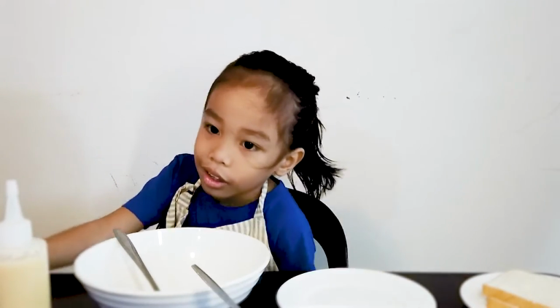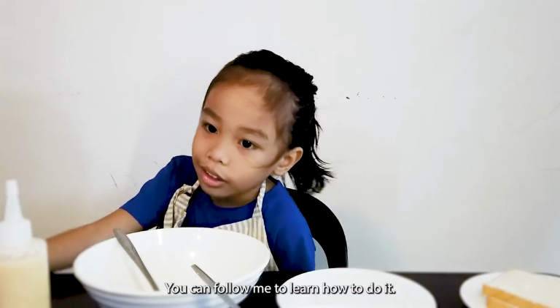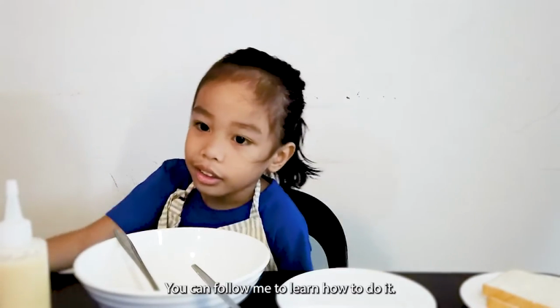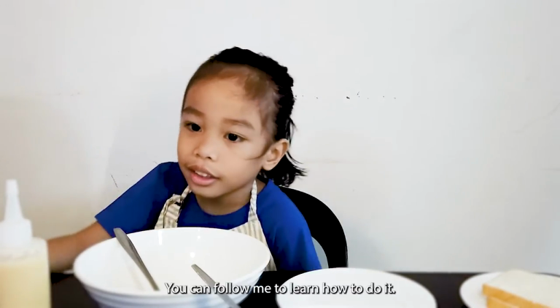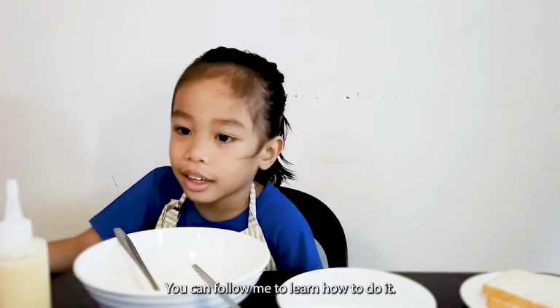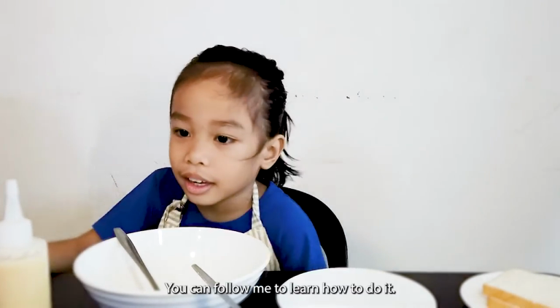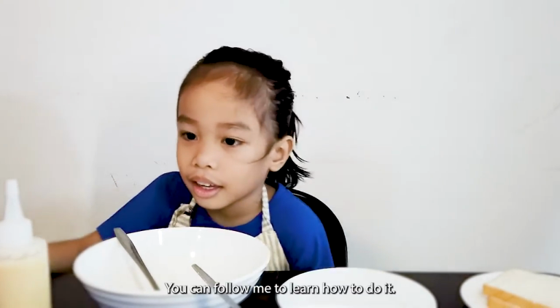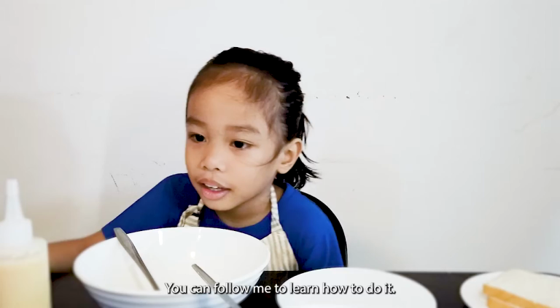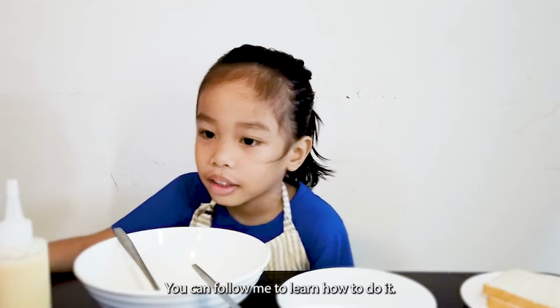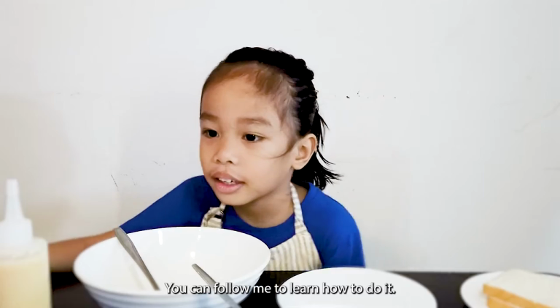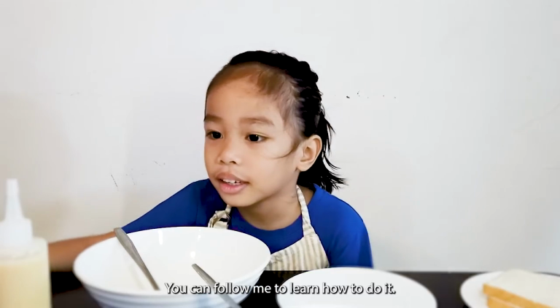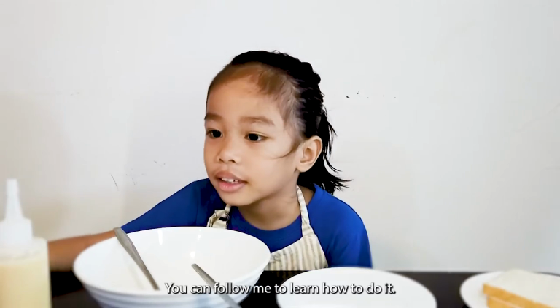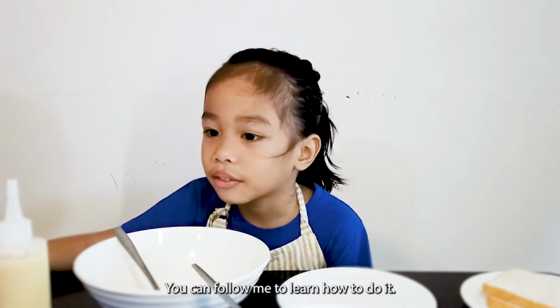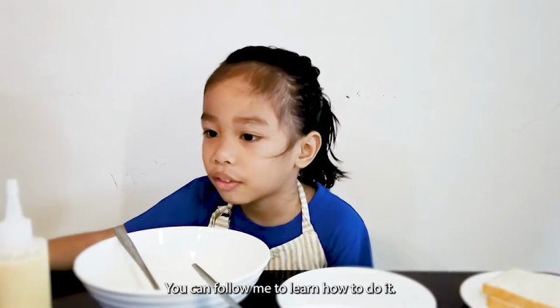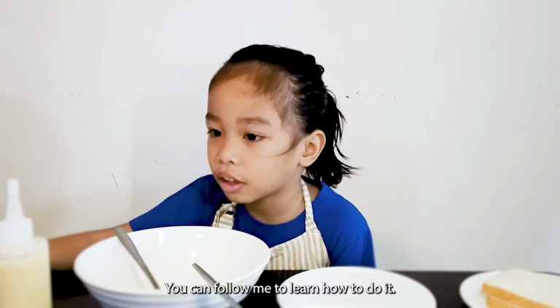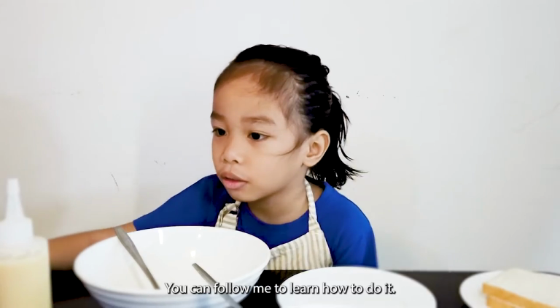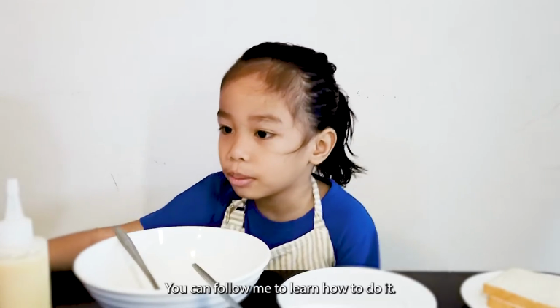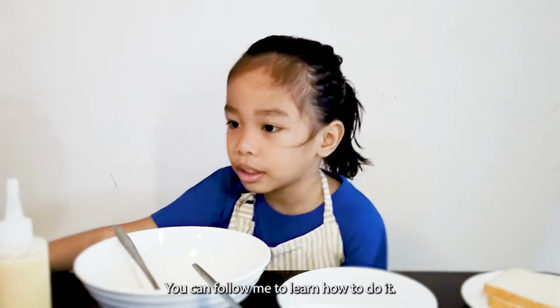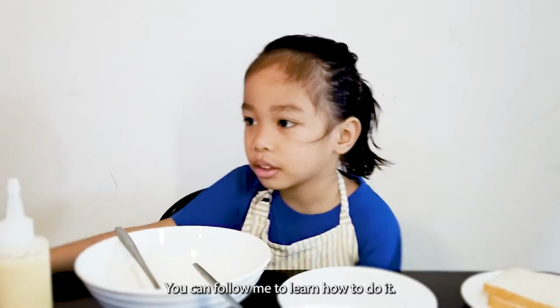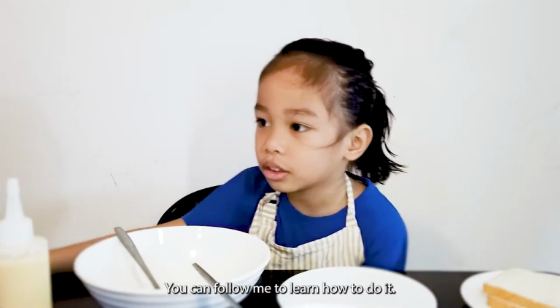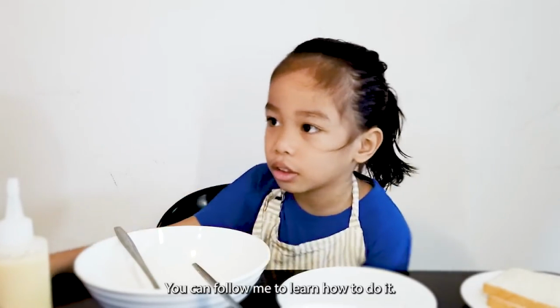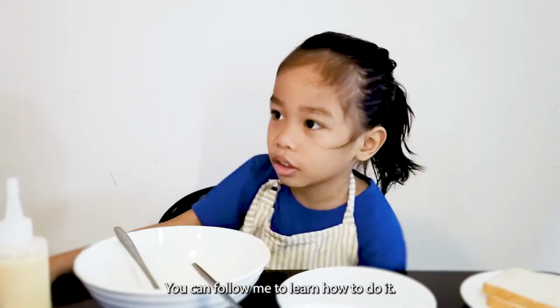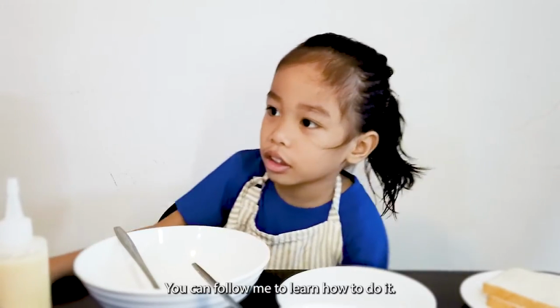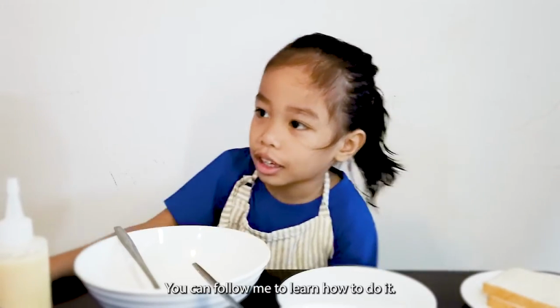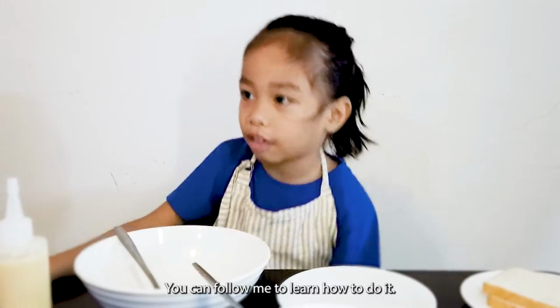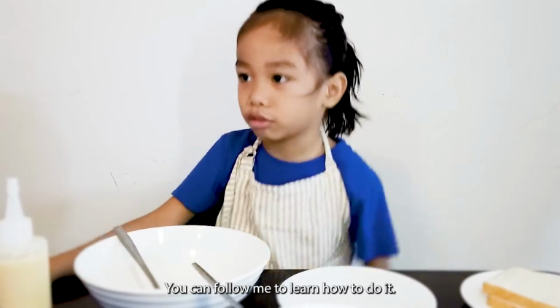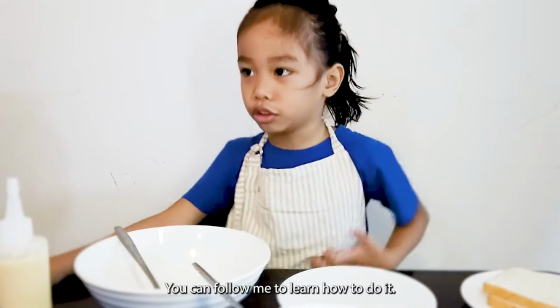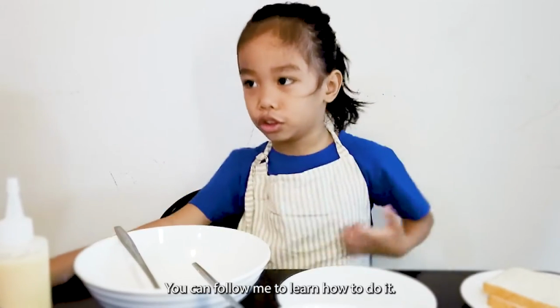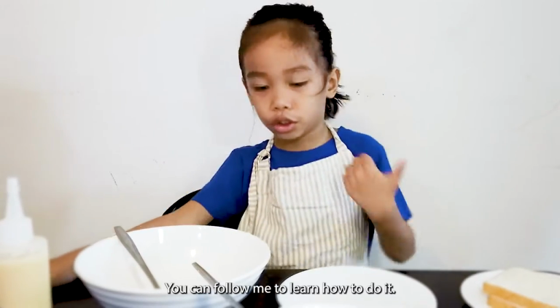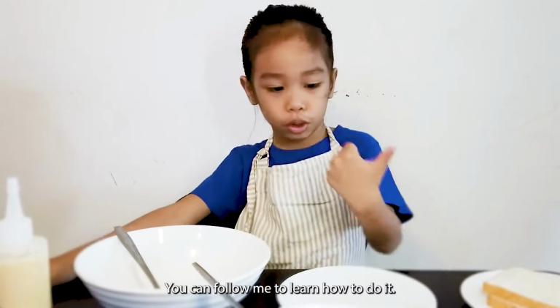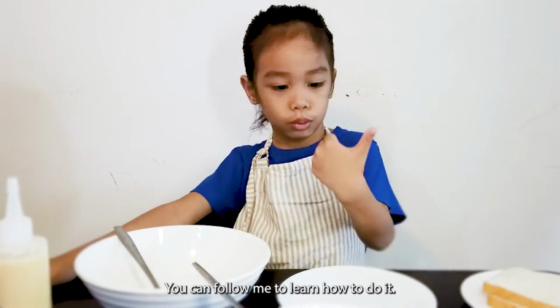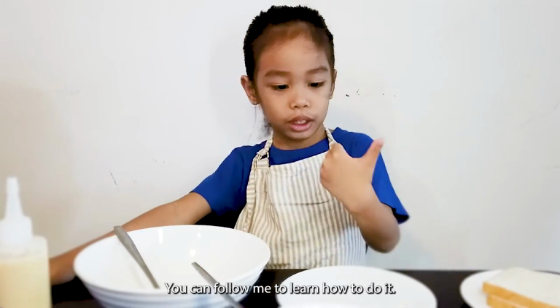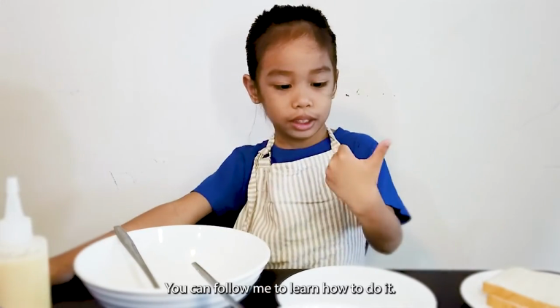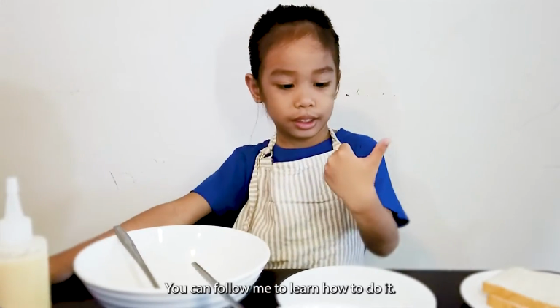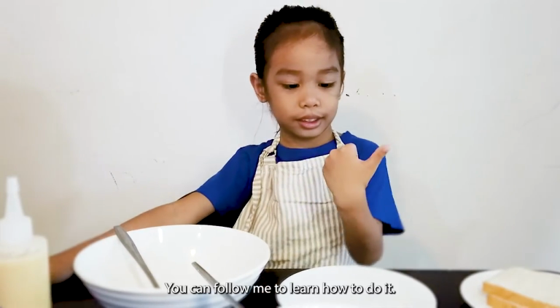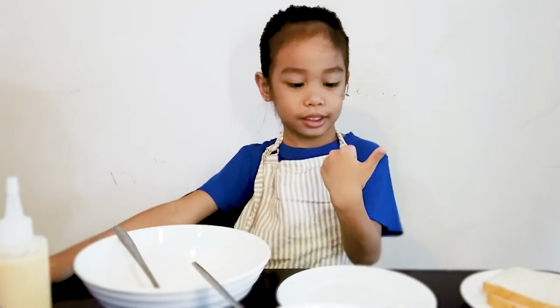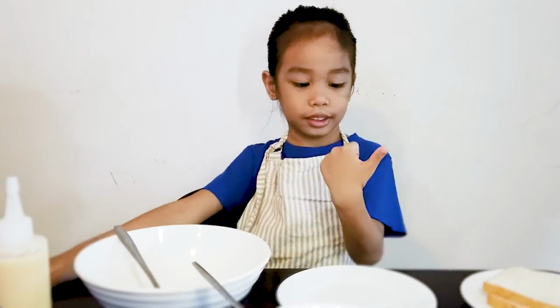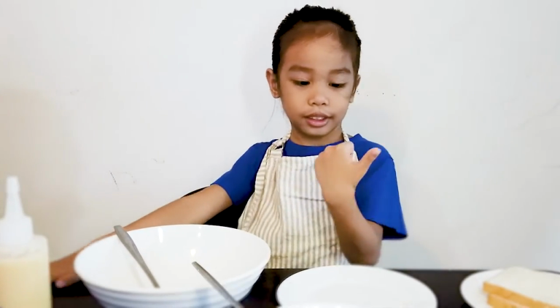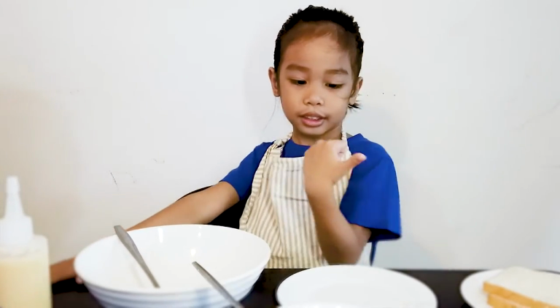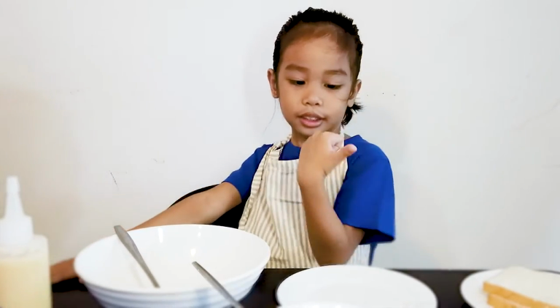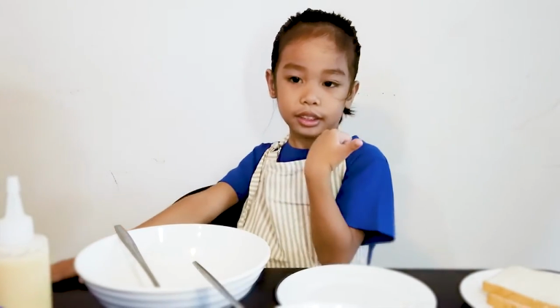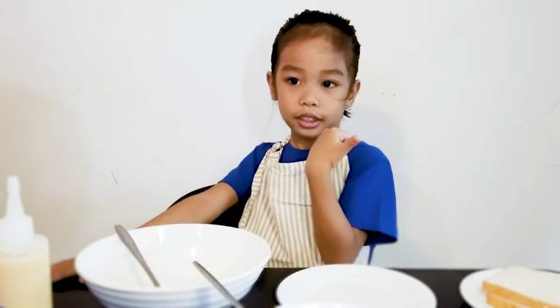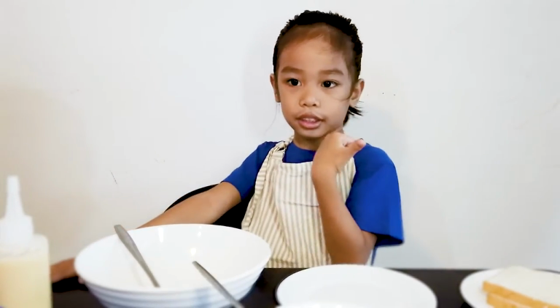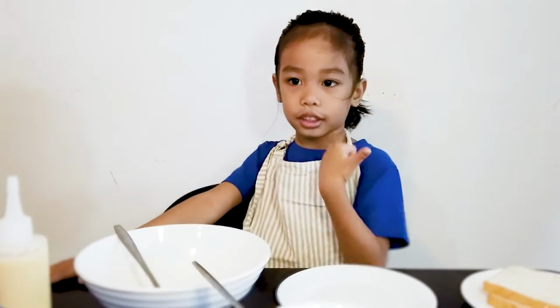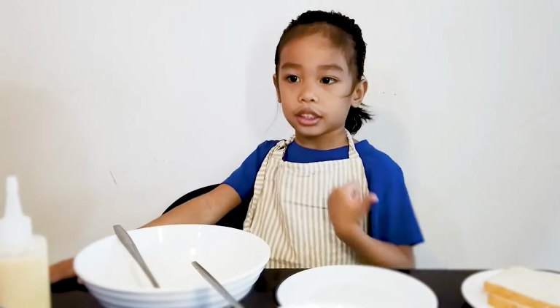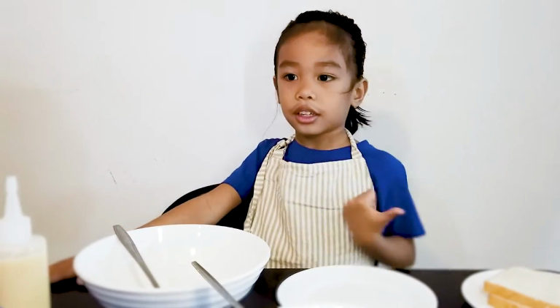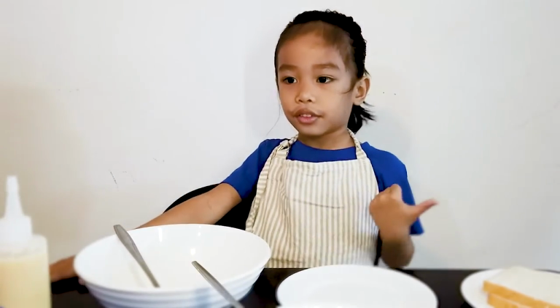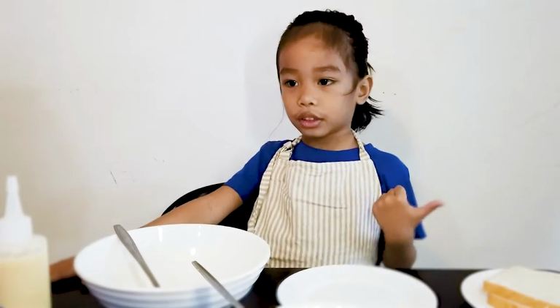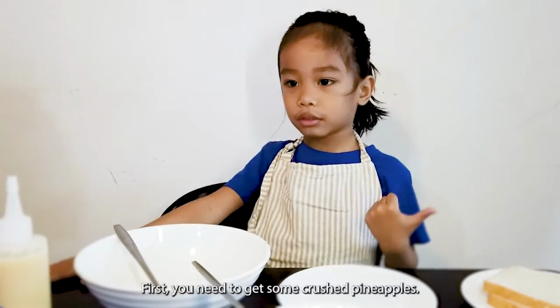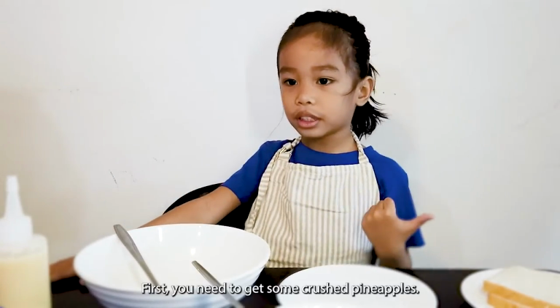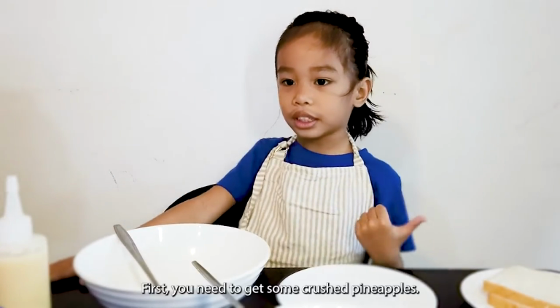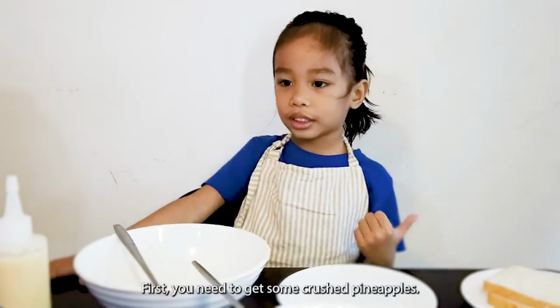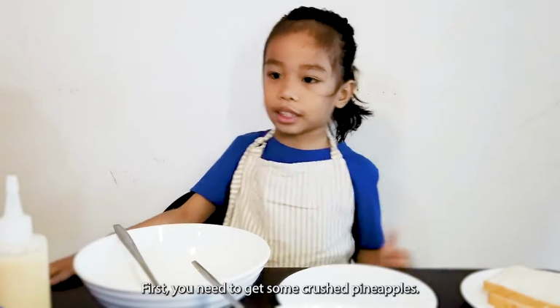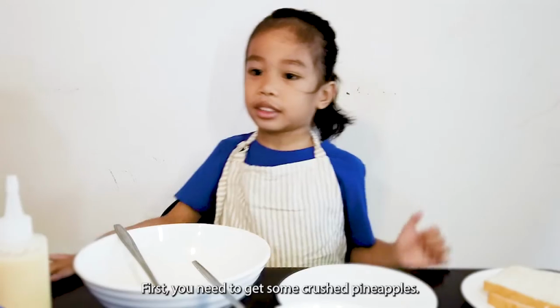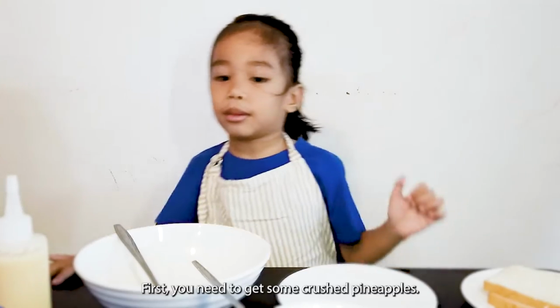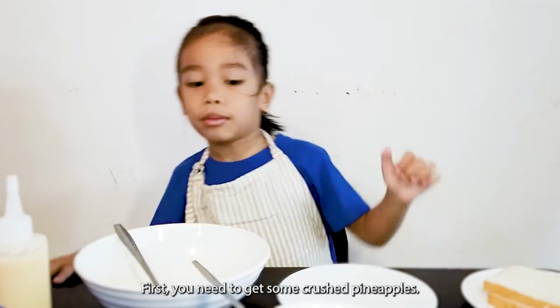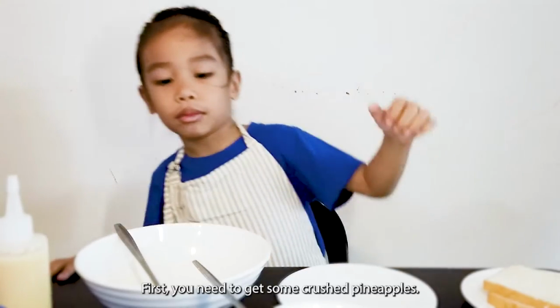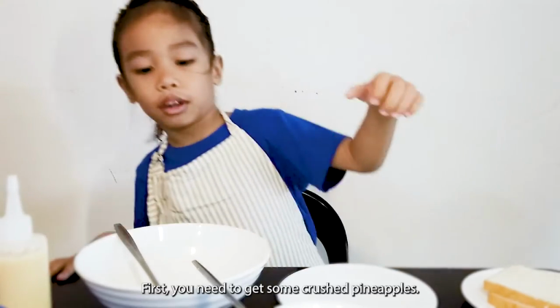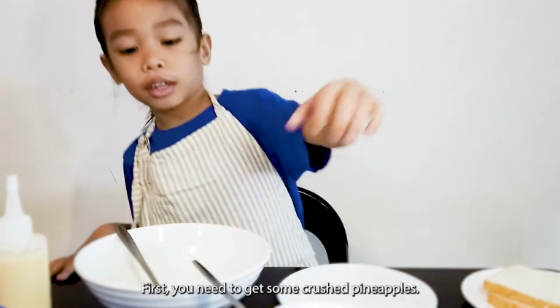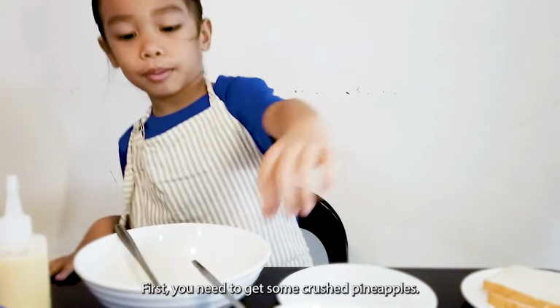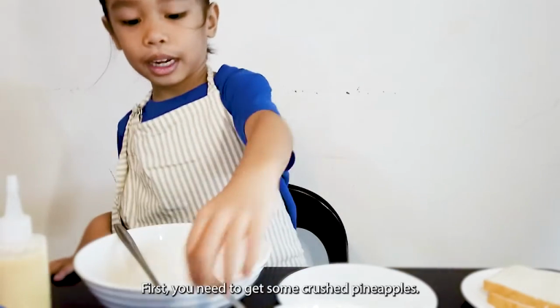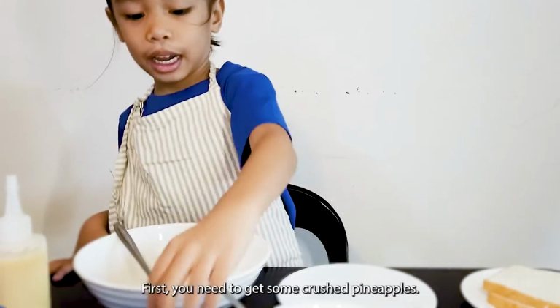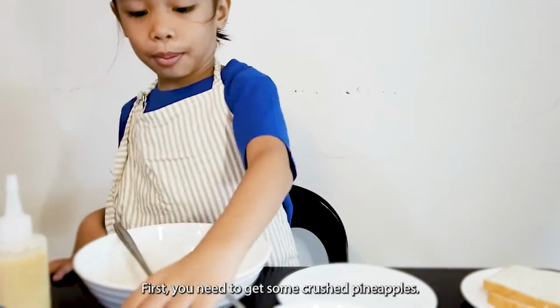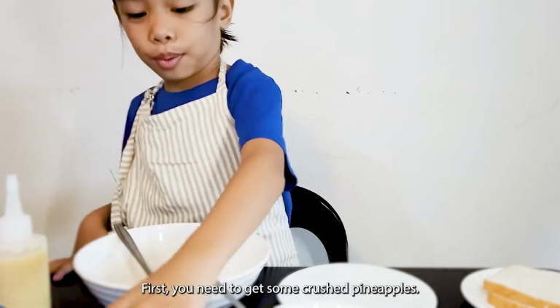You can follow me so you don't have to do it. First, we need to get some fresh pineapple.